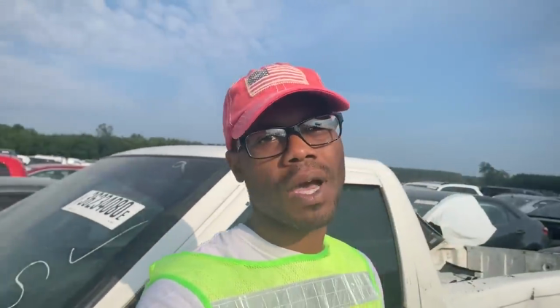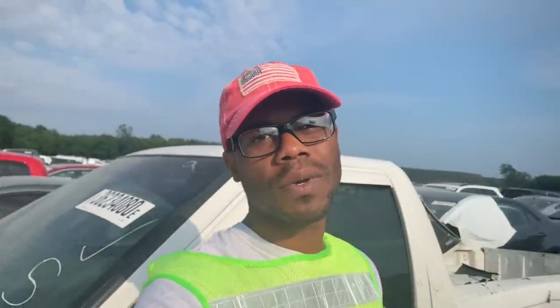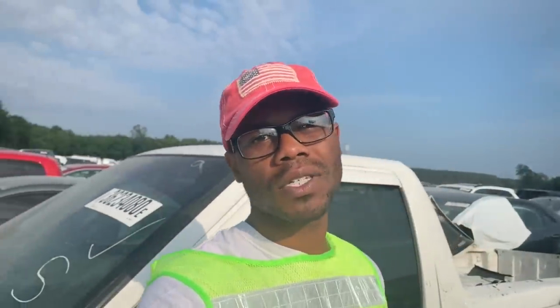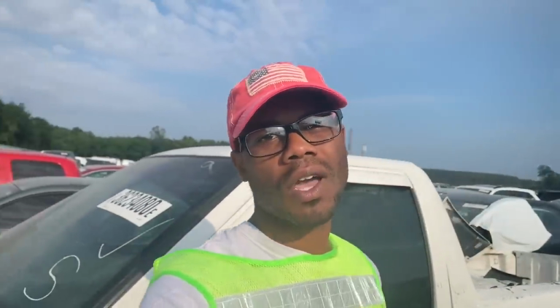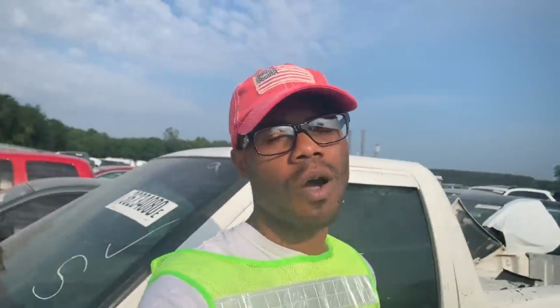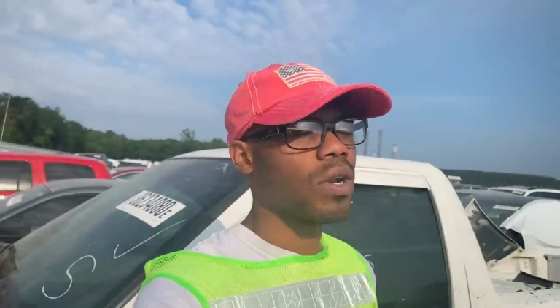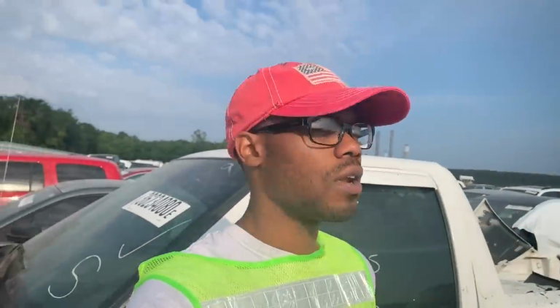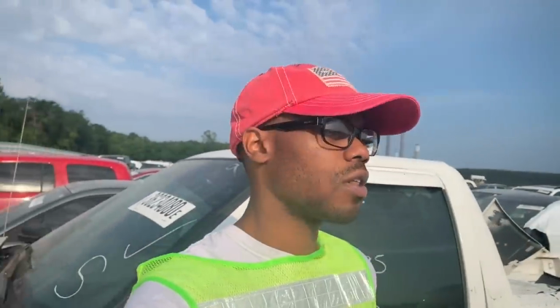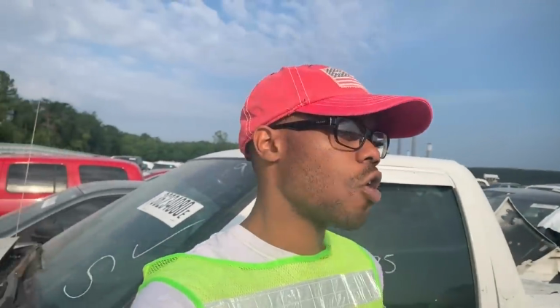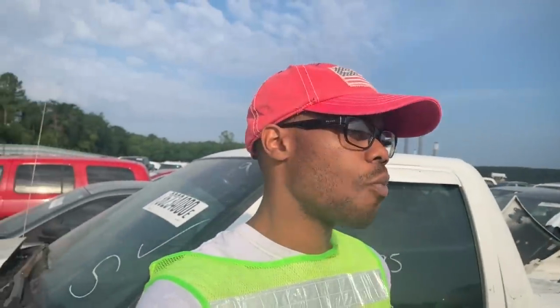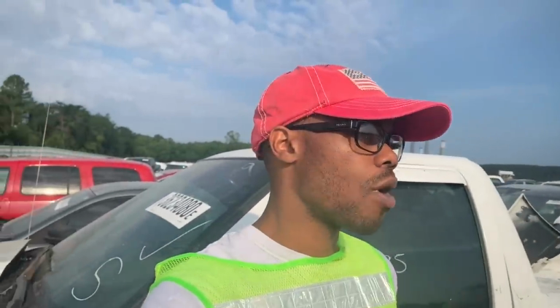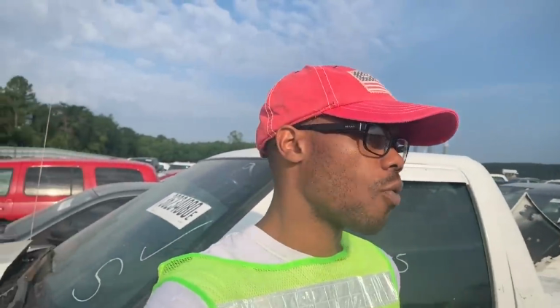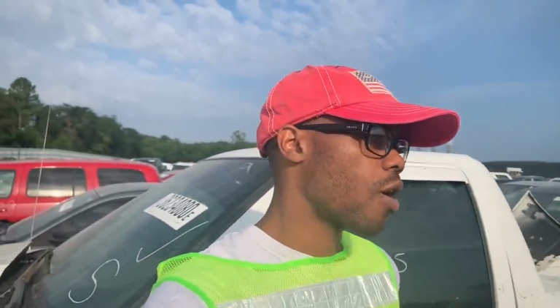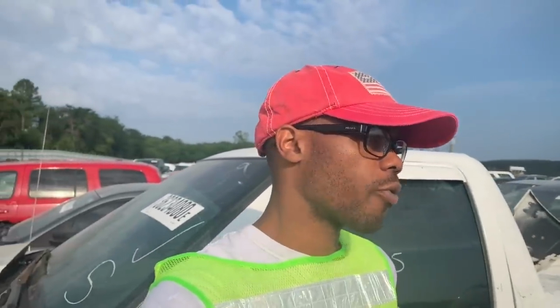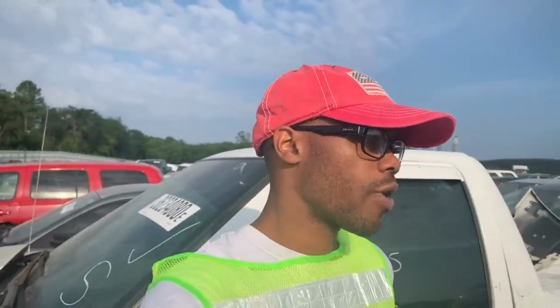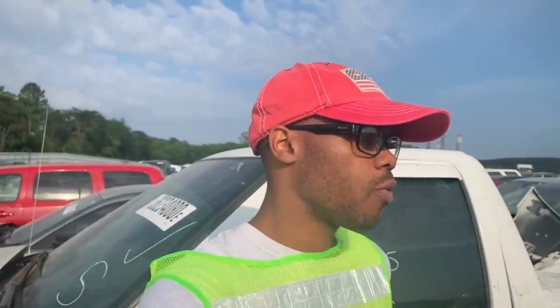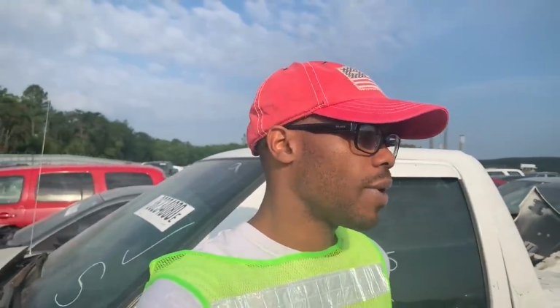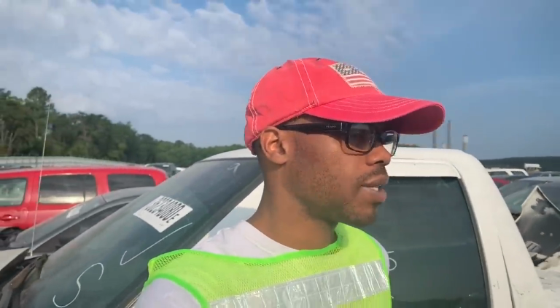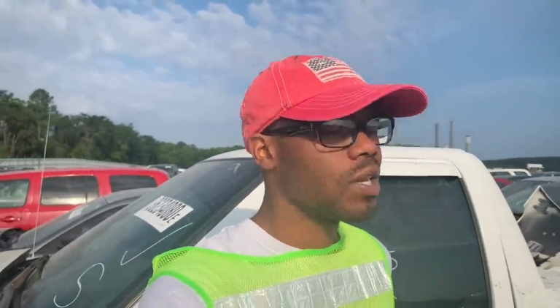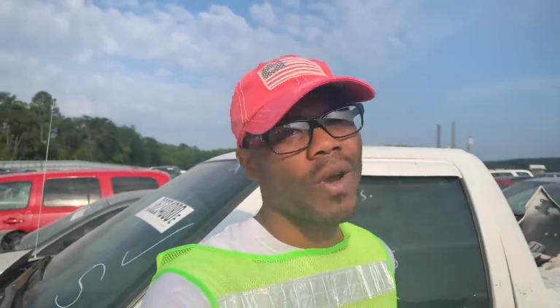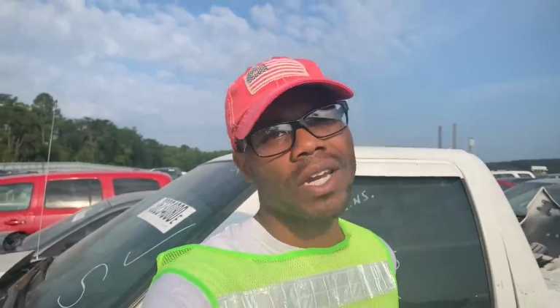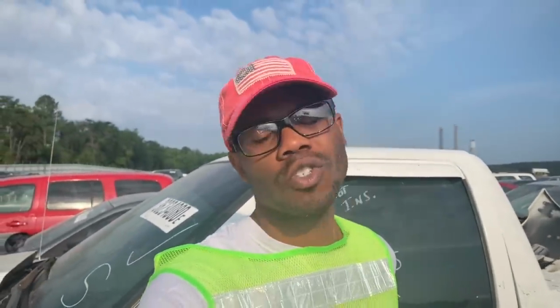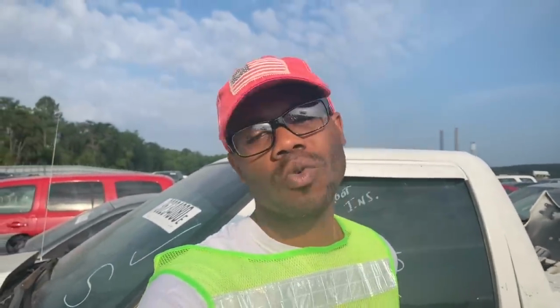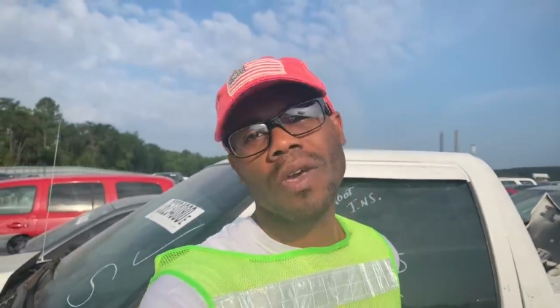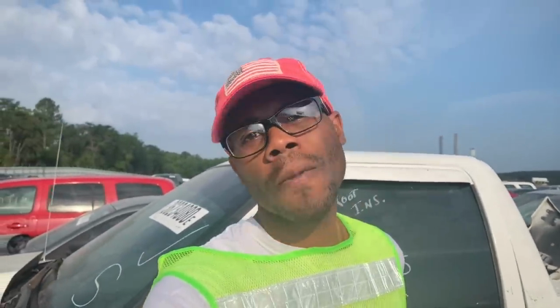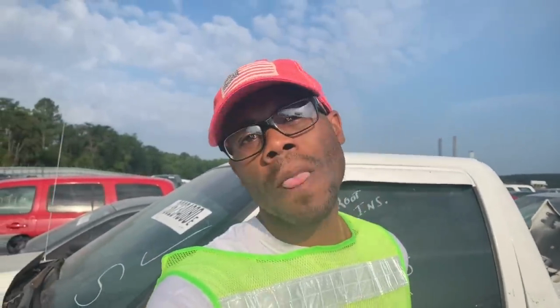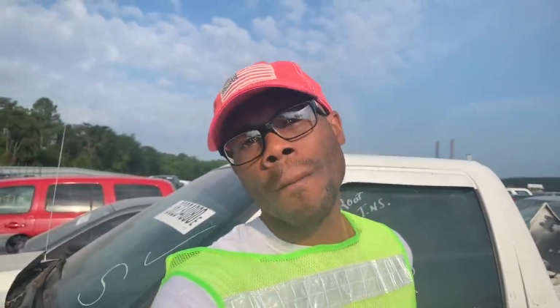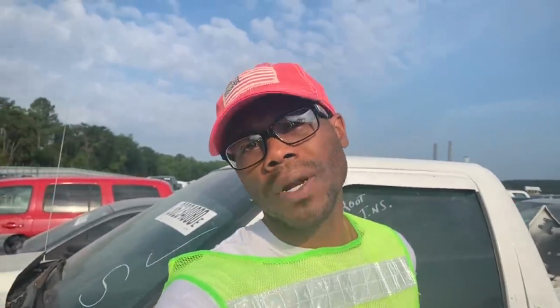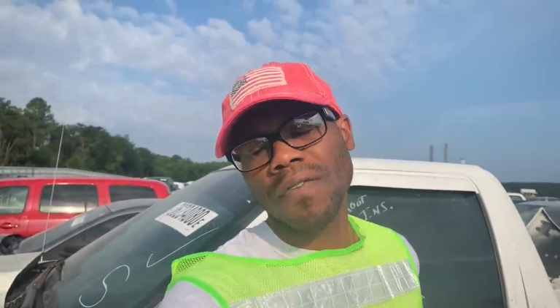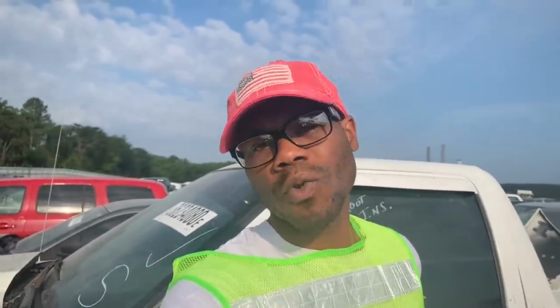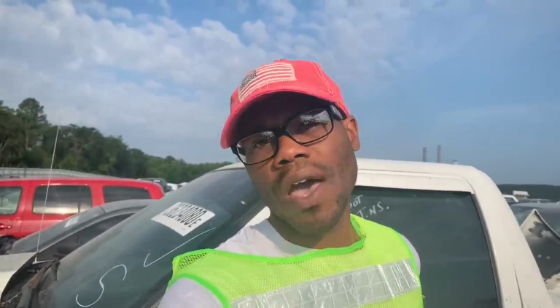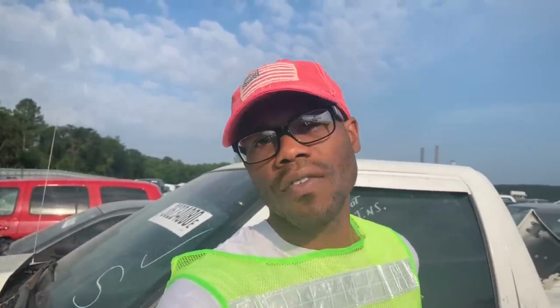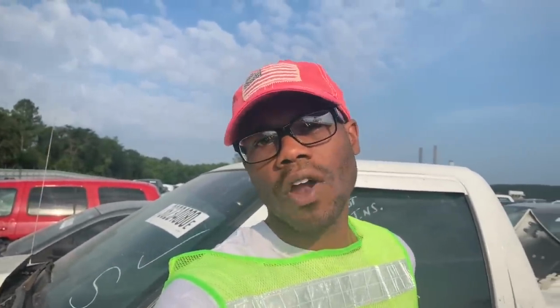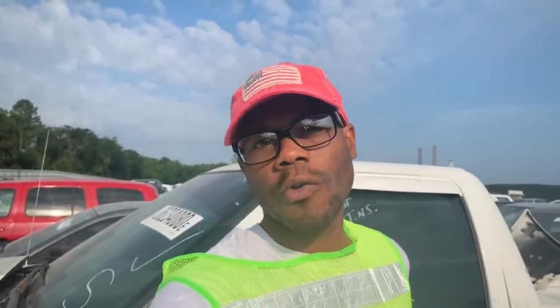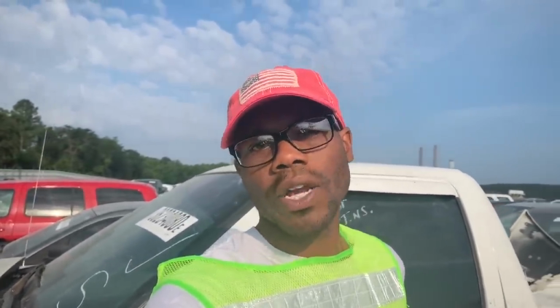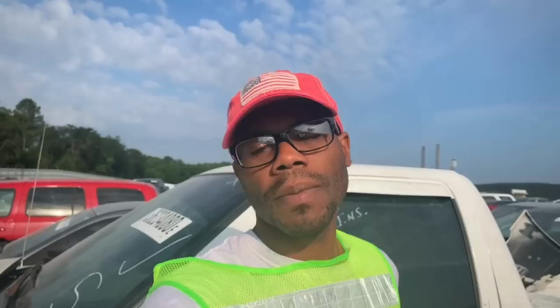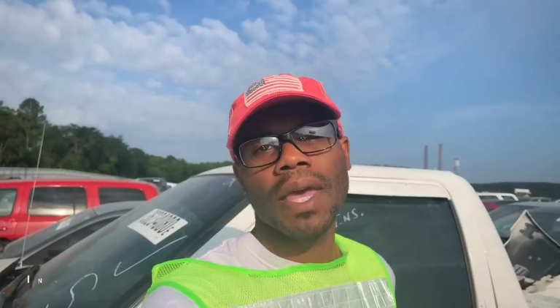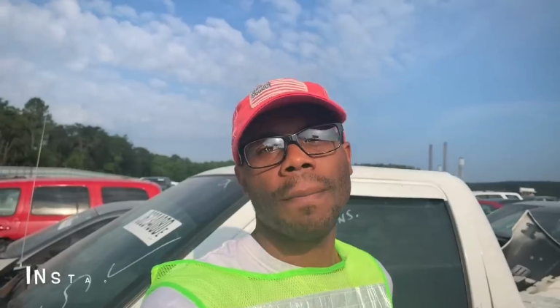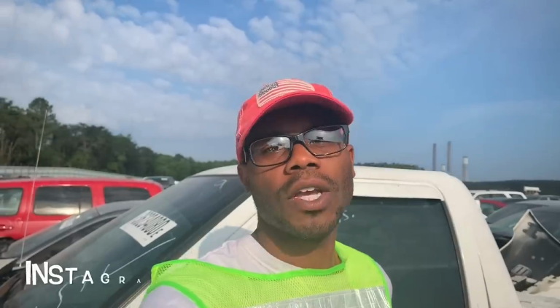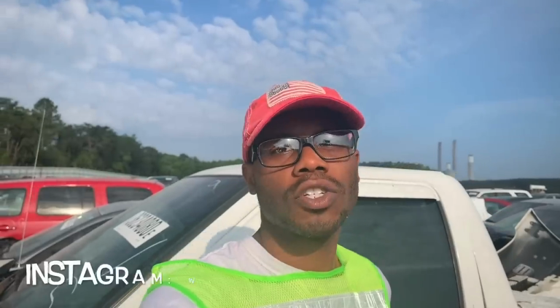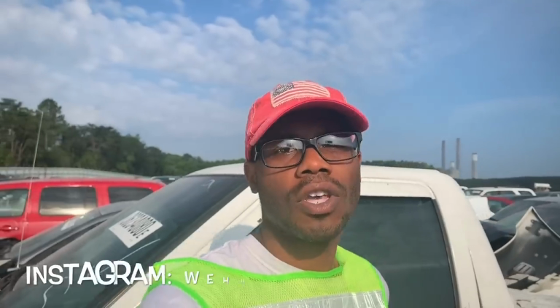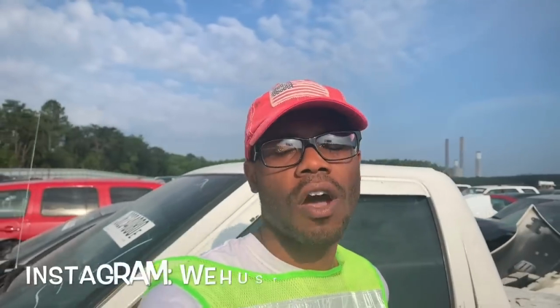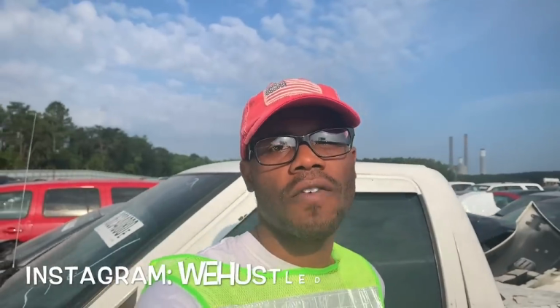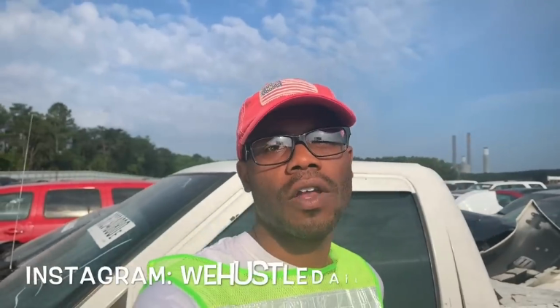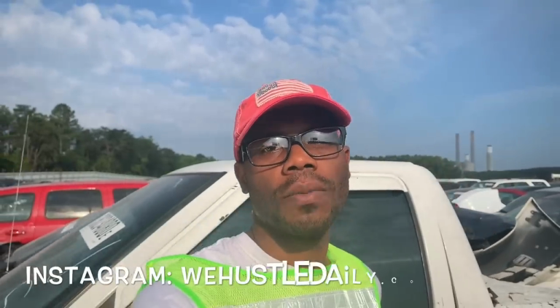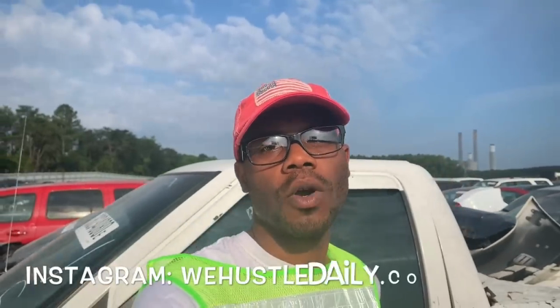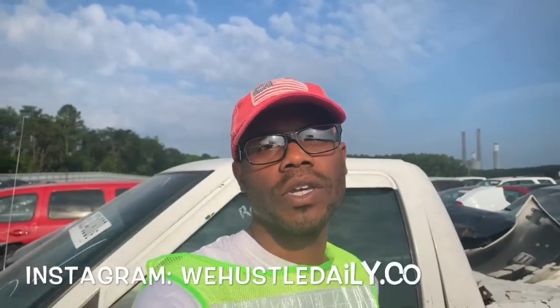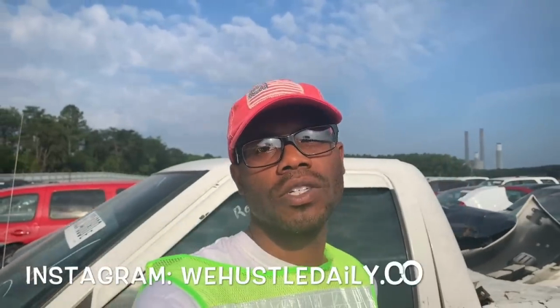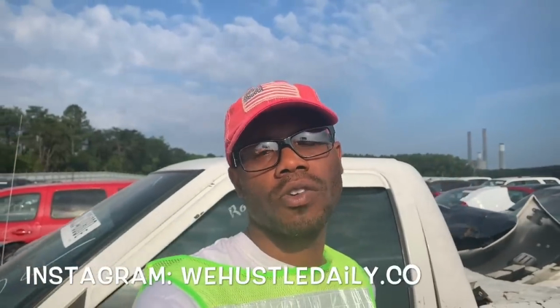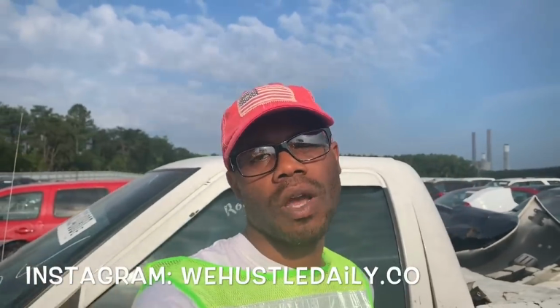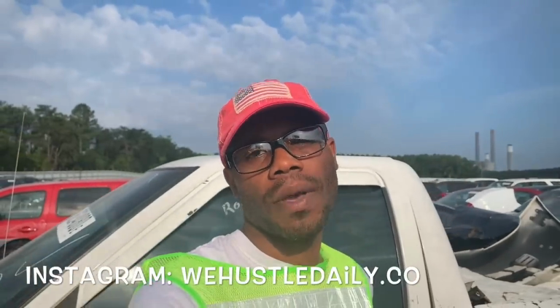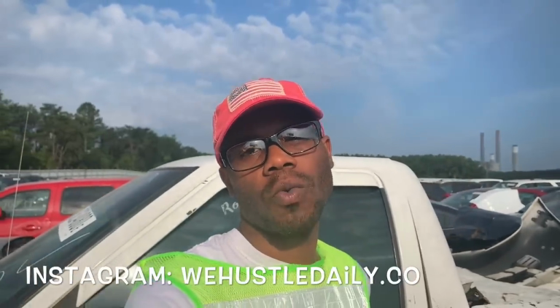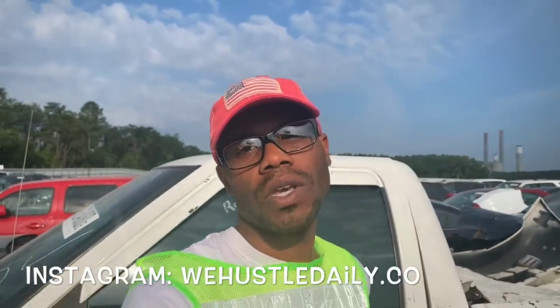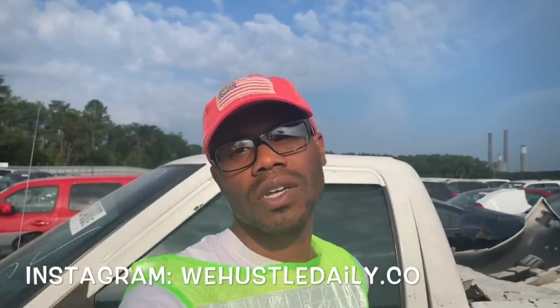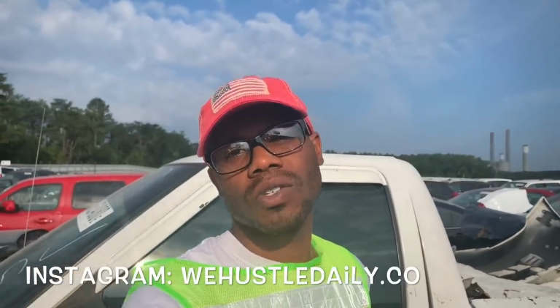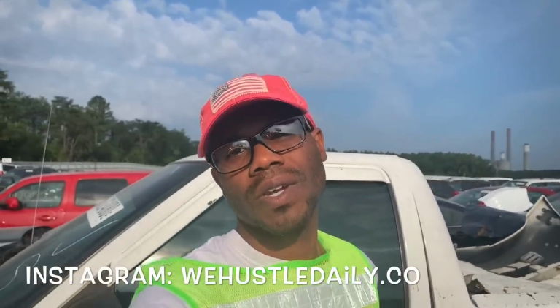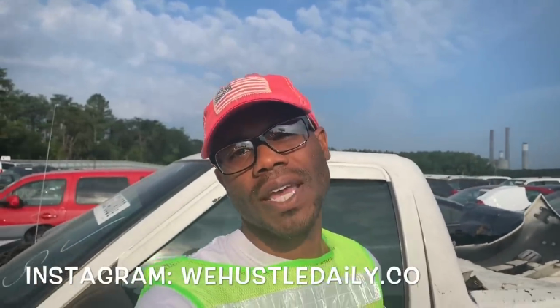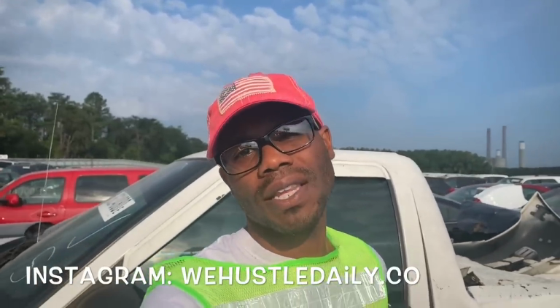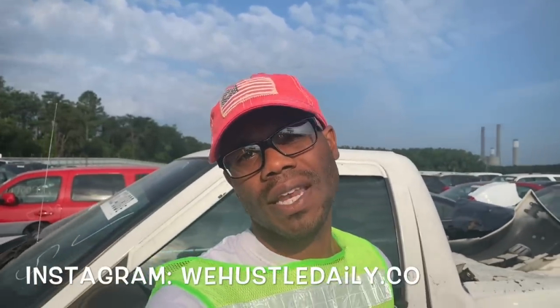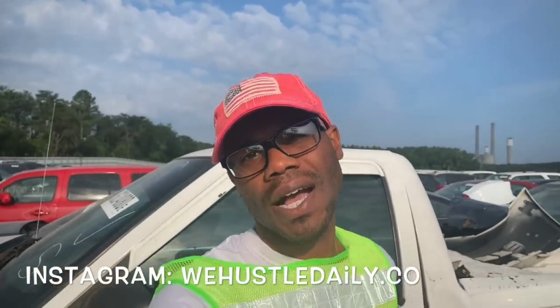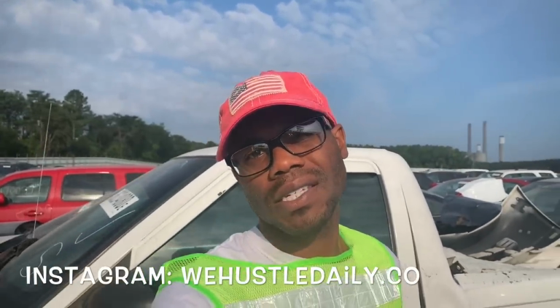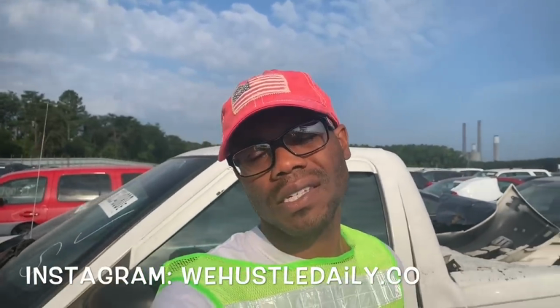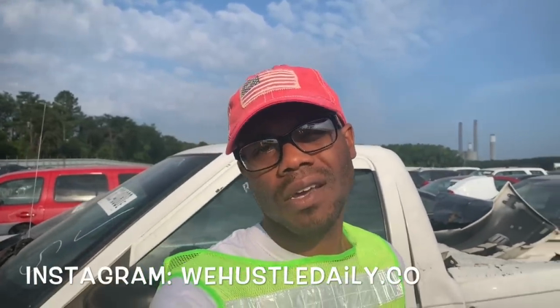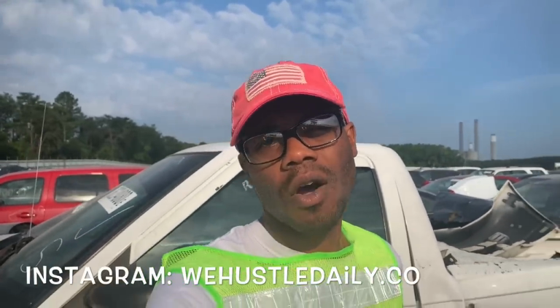I'm coming to y'all with another Co-Part walk-around, we about to get right into it. But if you haven't already, make sure y'all follow me on Instagram at wehustledaily.co.